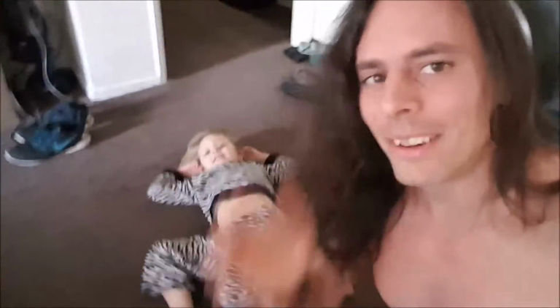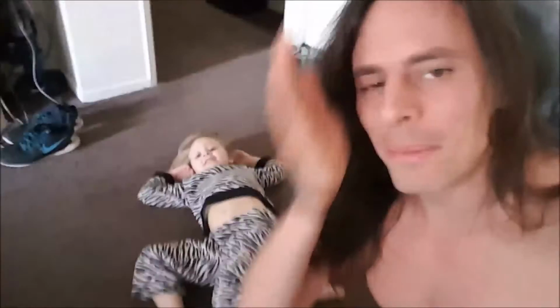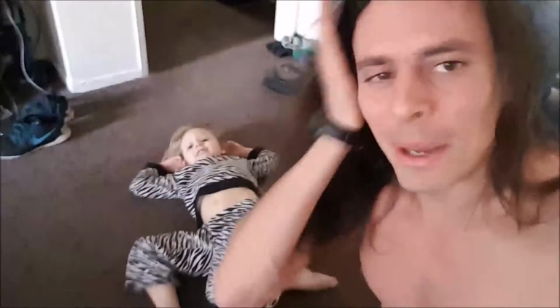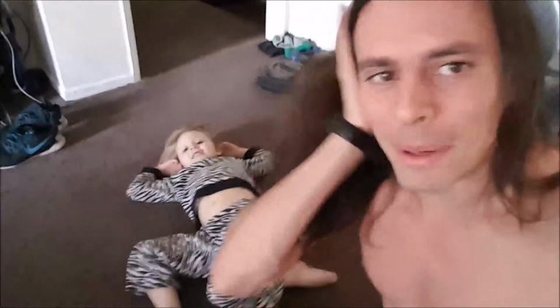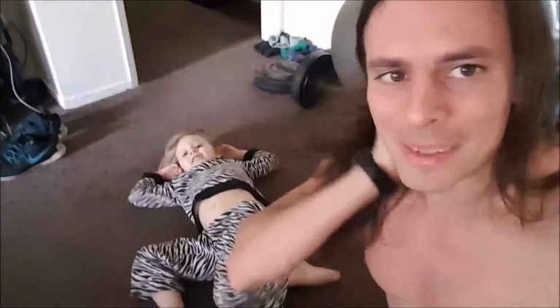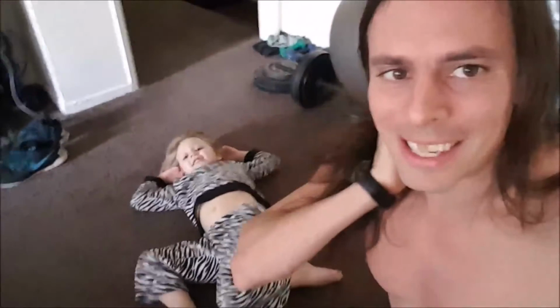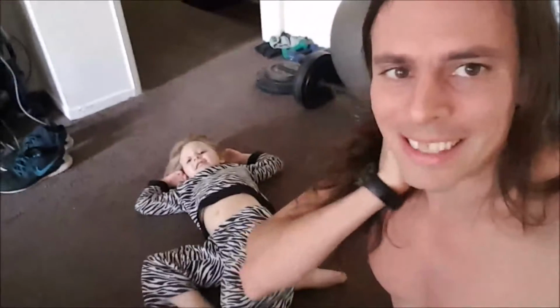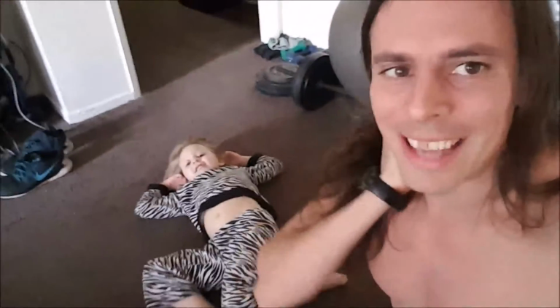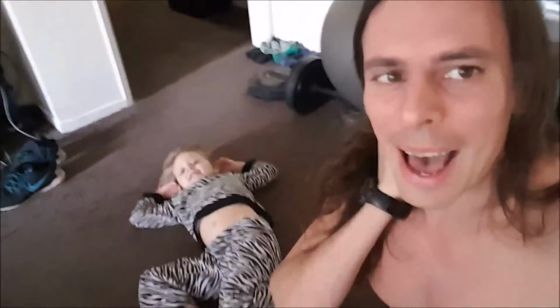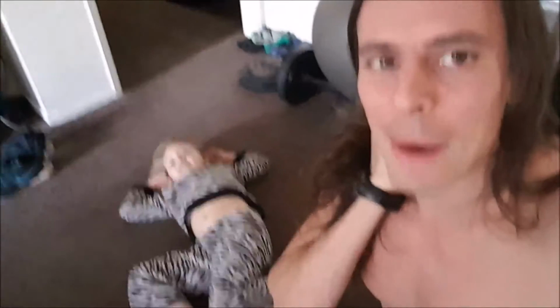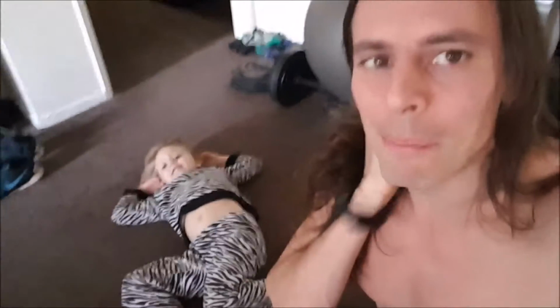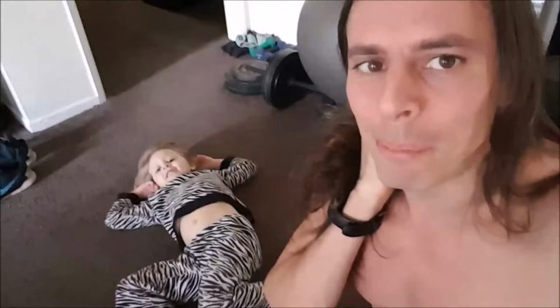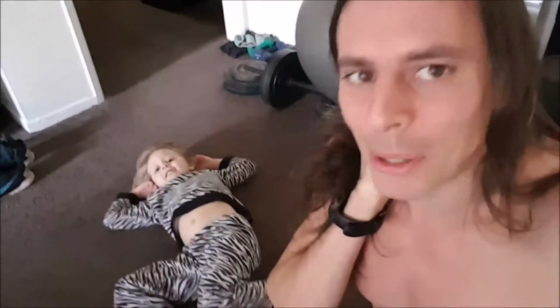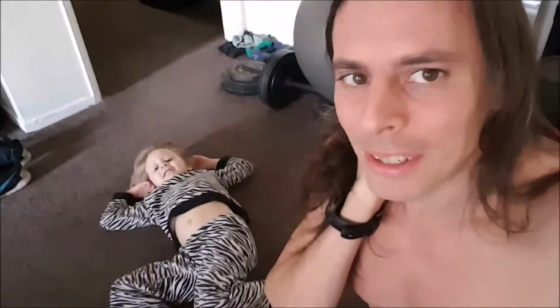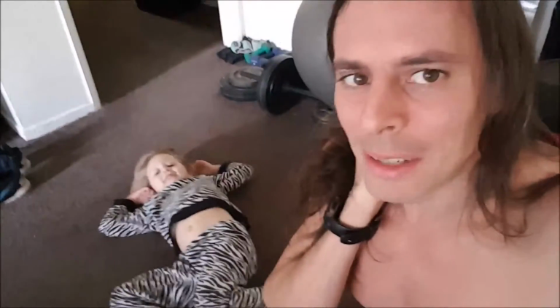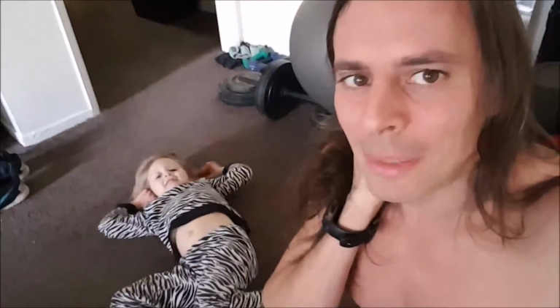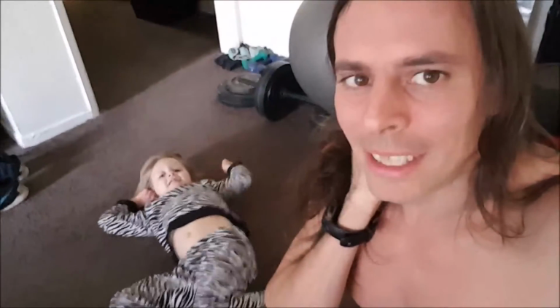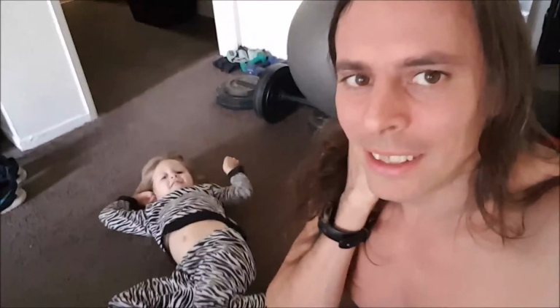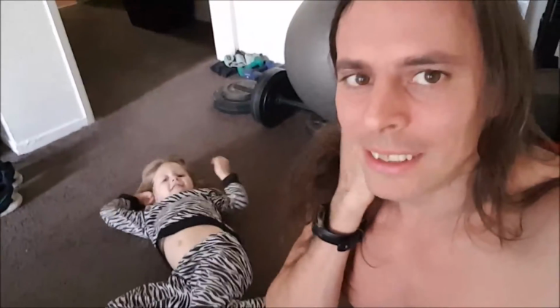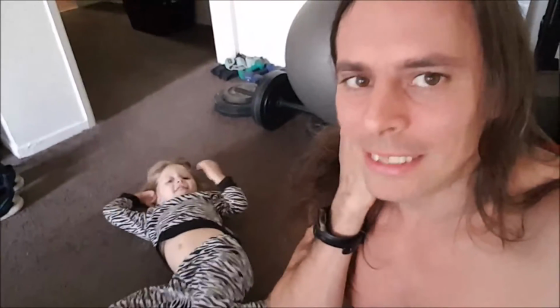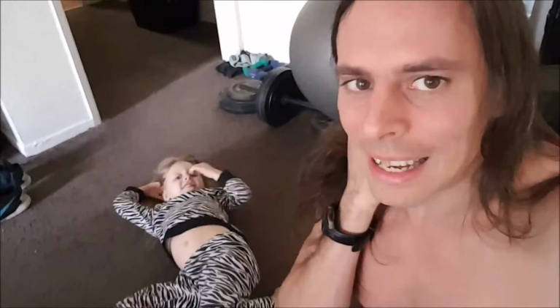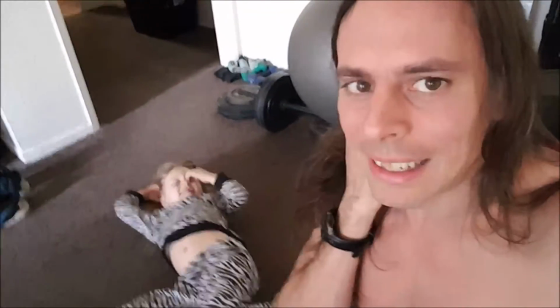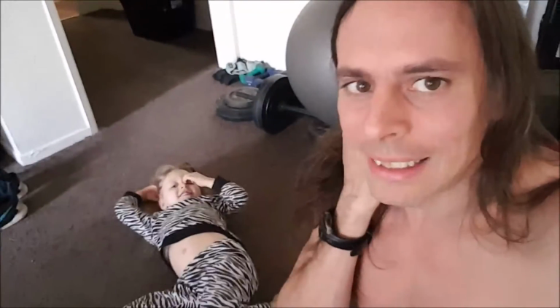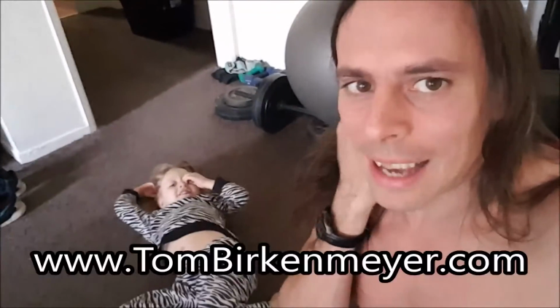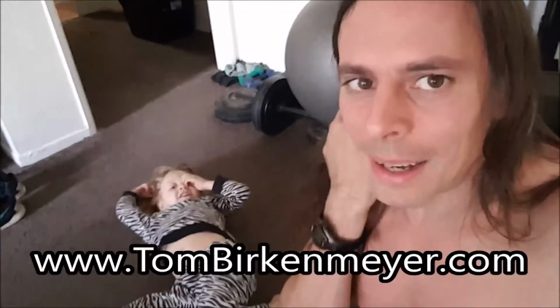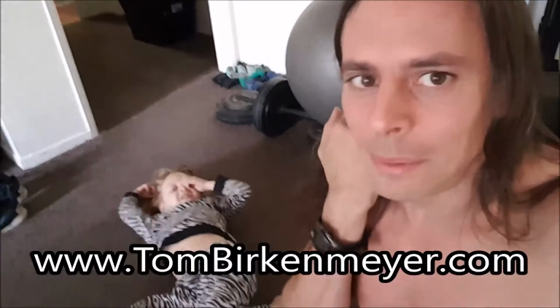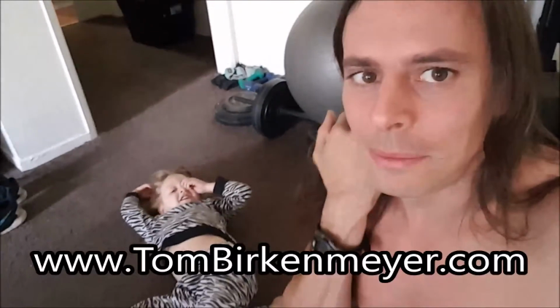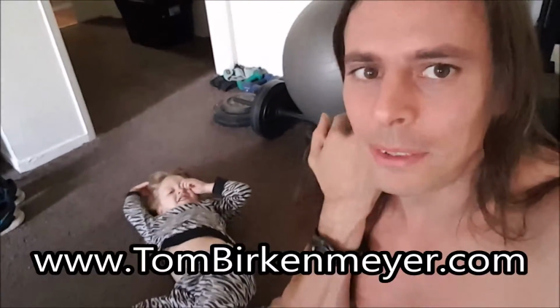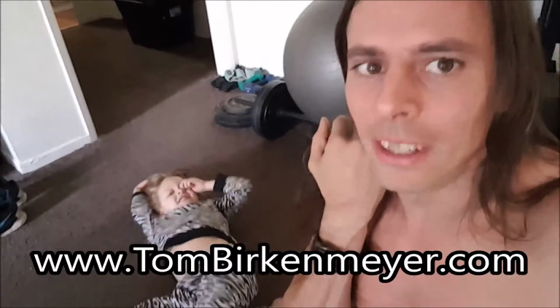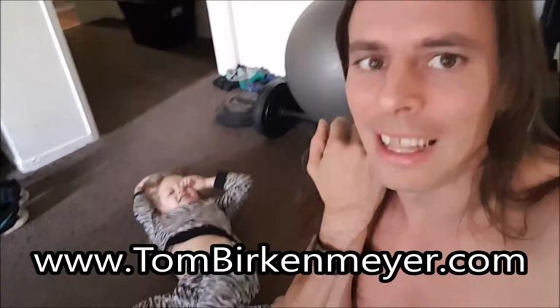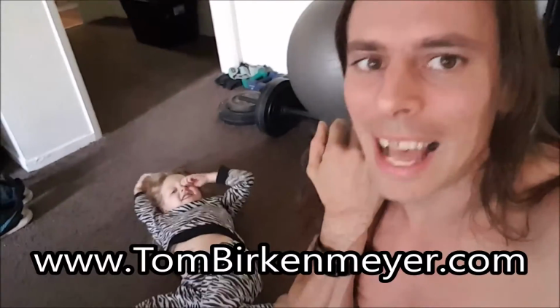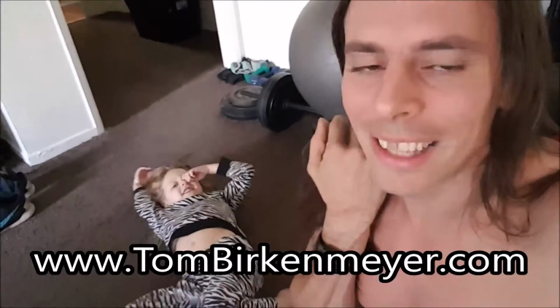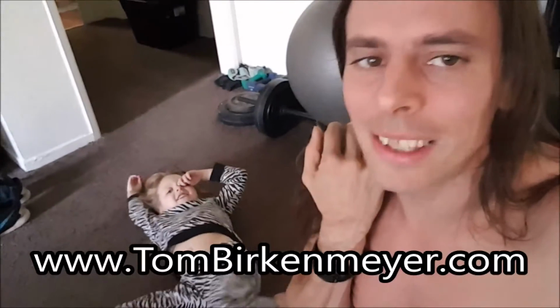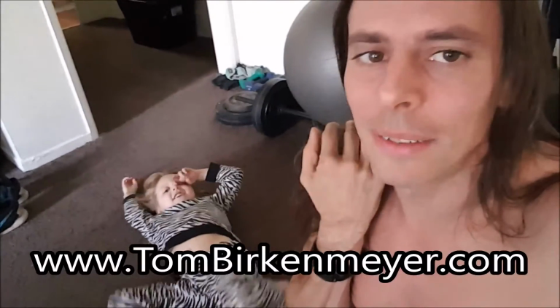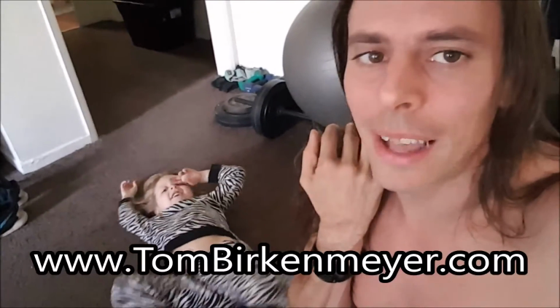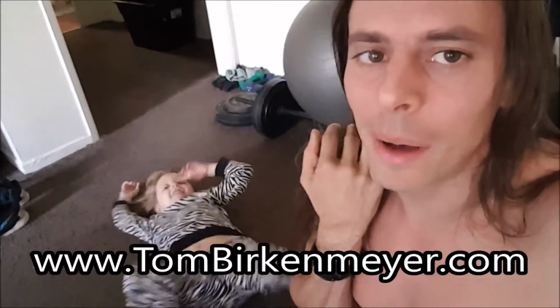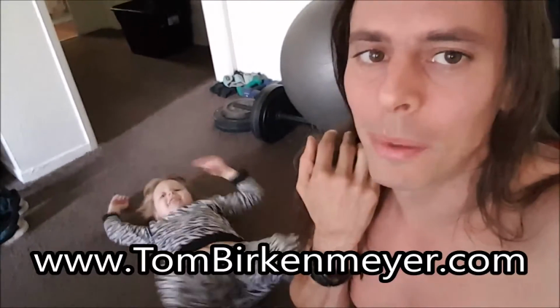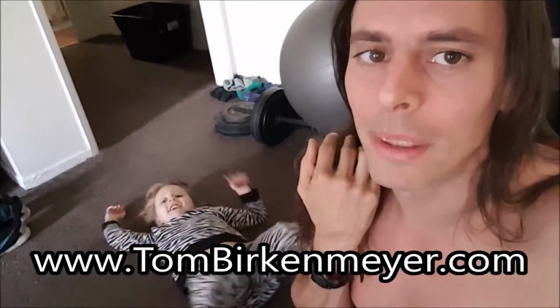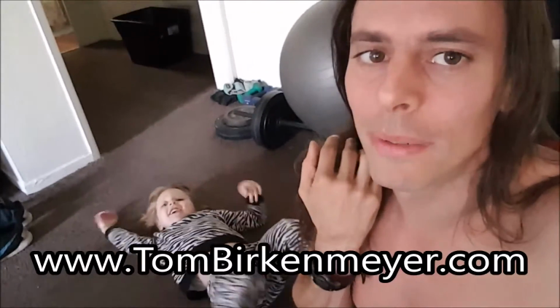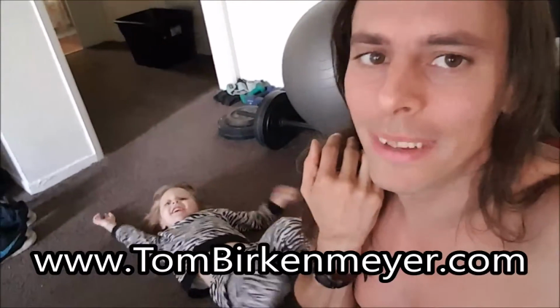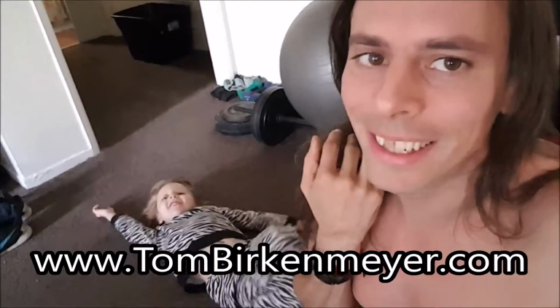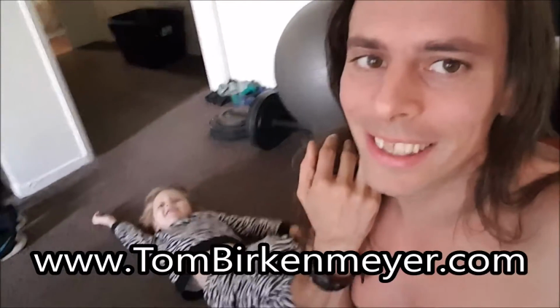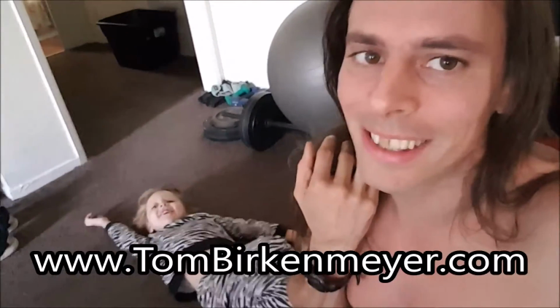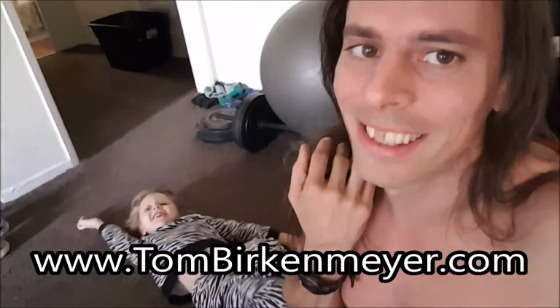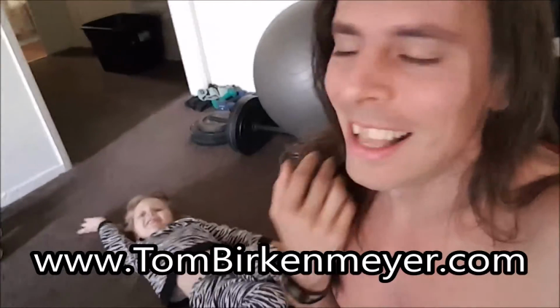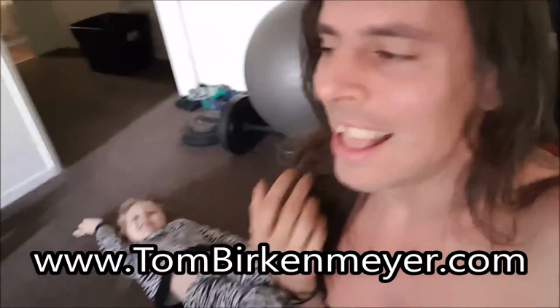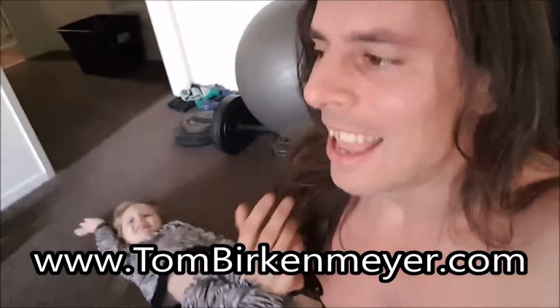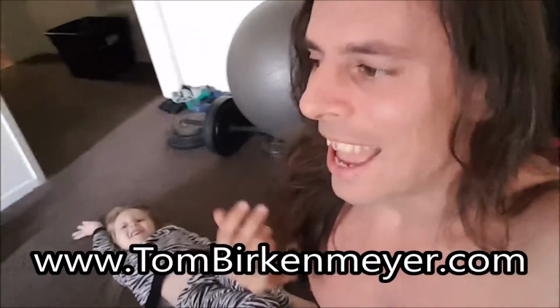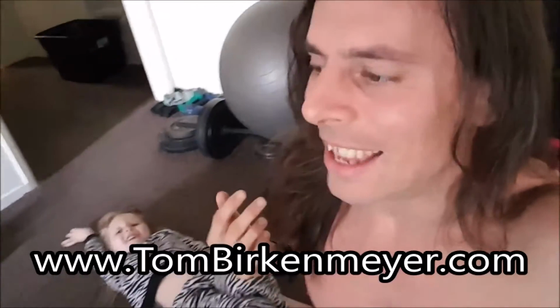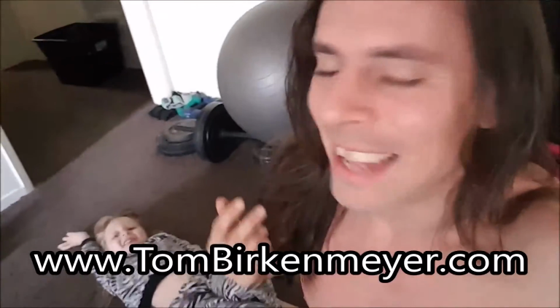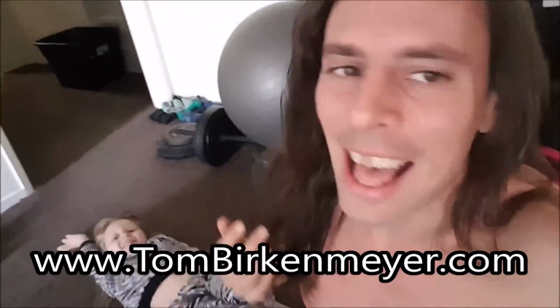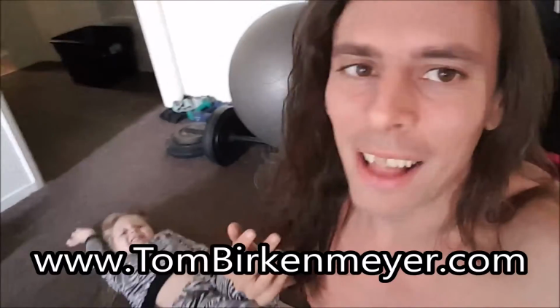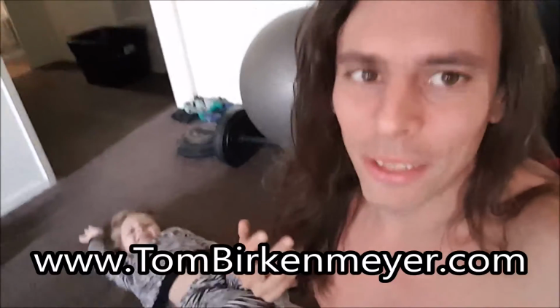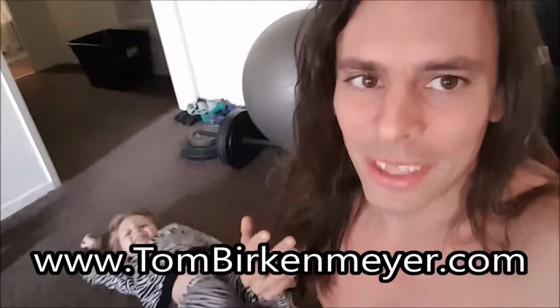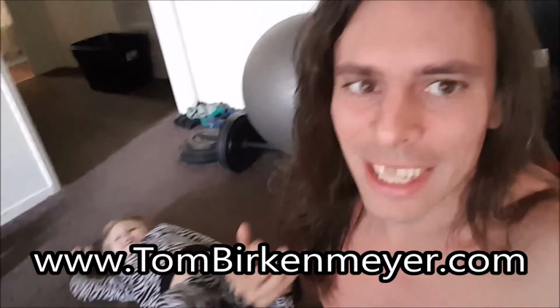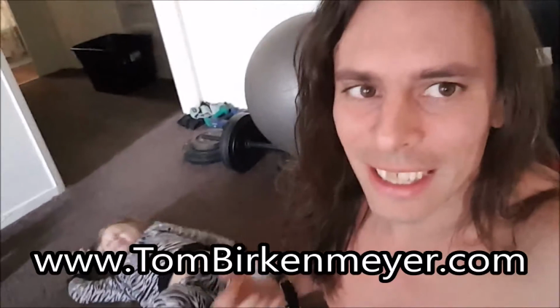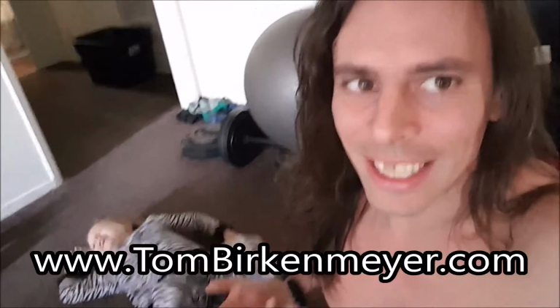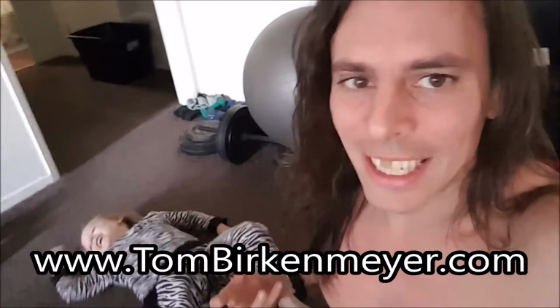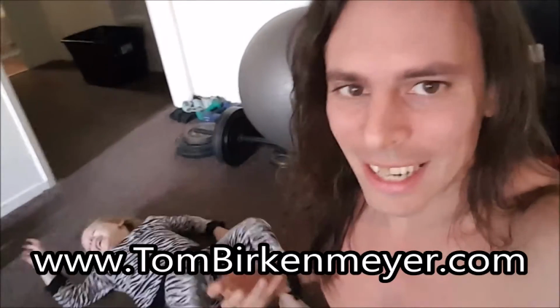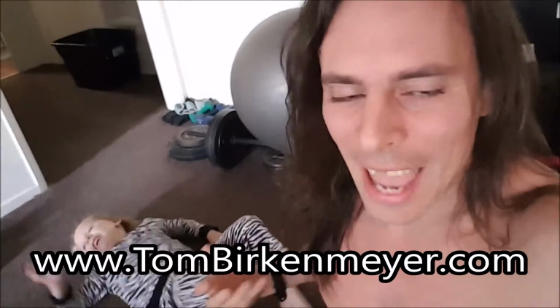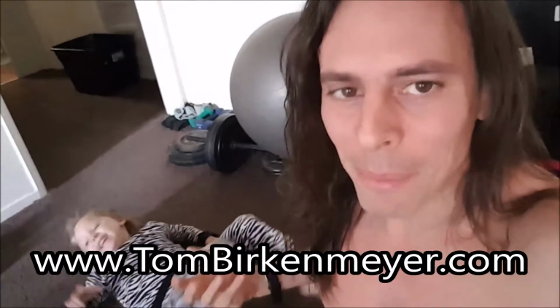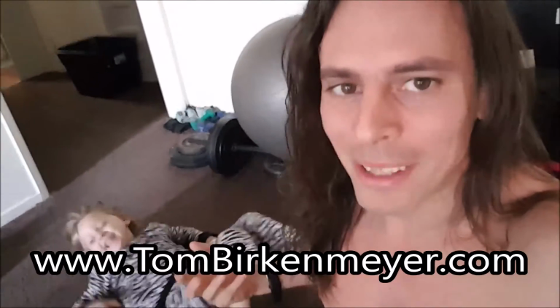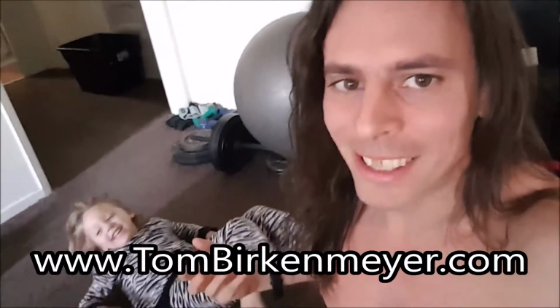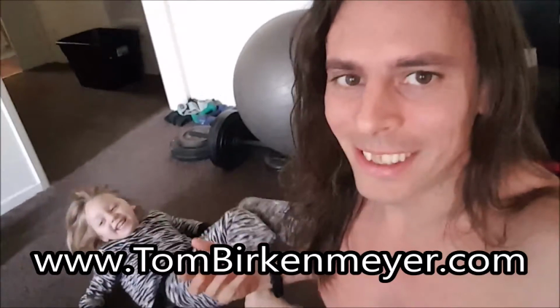Go to my website, TomBirkenmeyer.com, for lots of help with fitness and health, healing, and happiness.